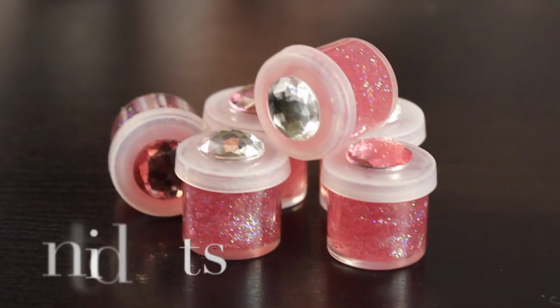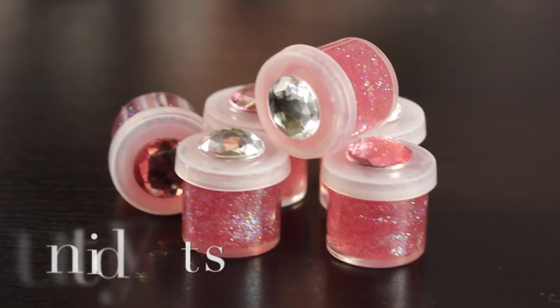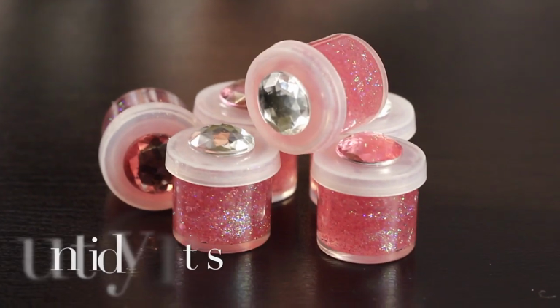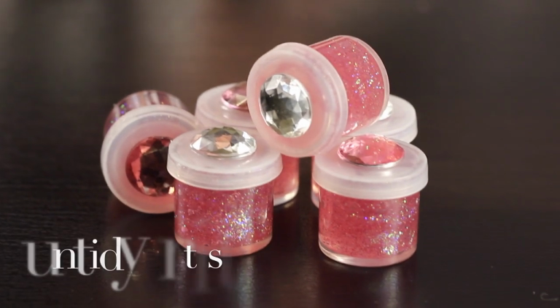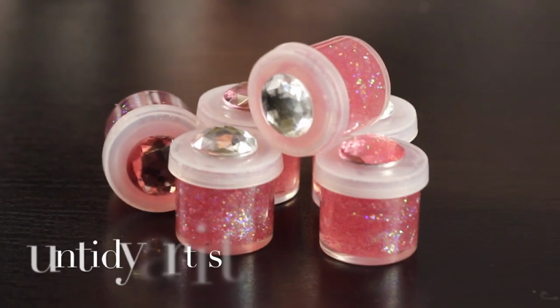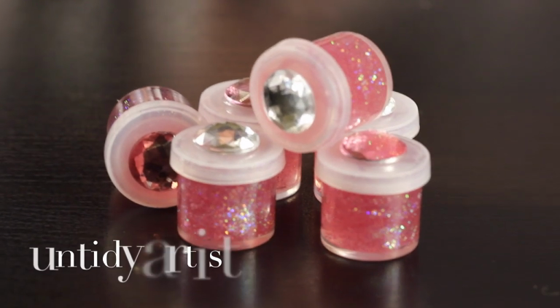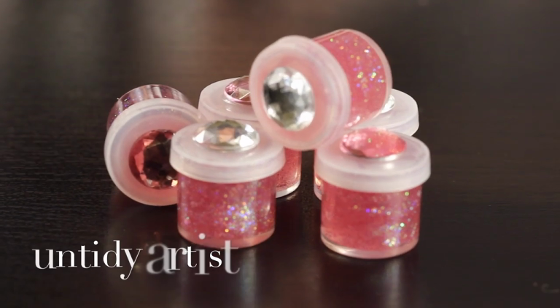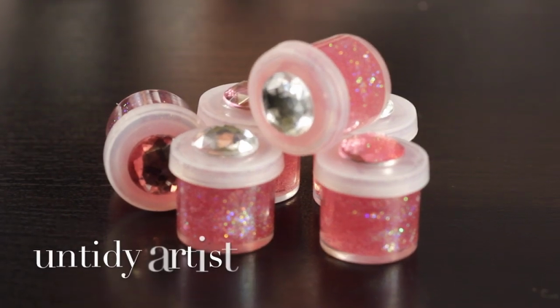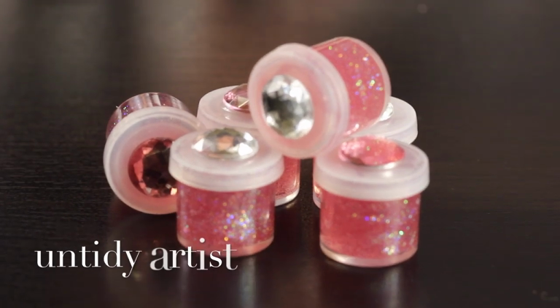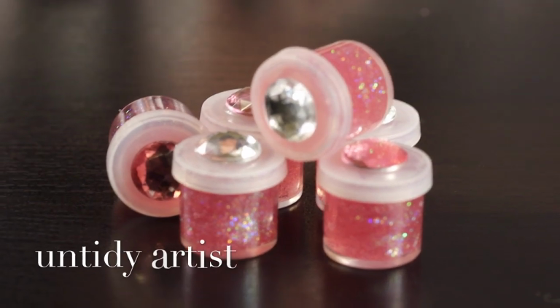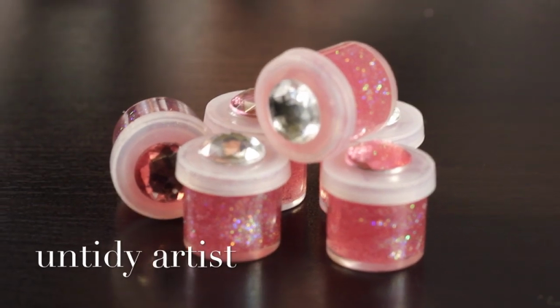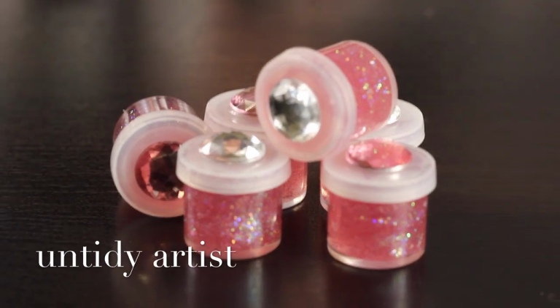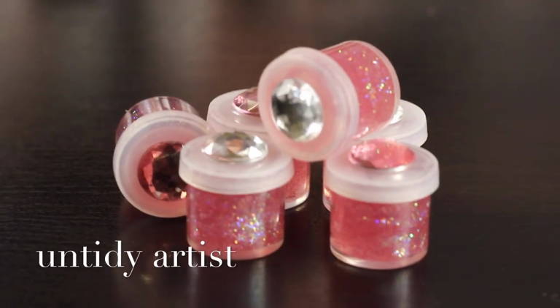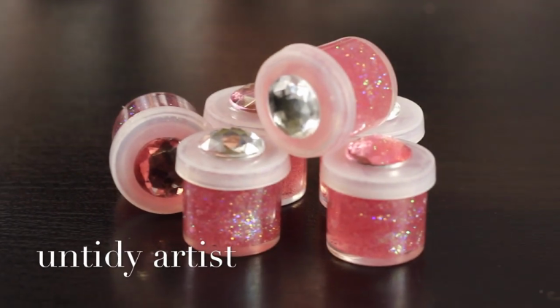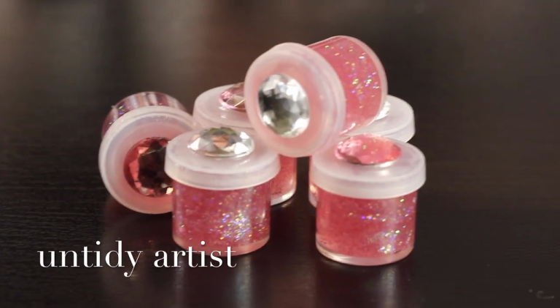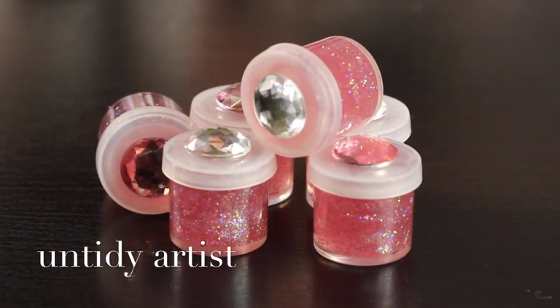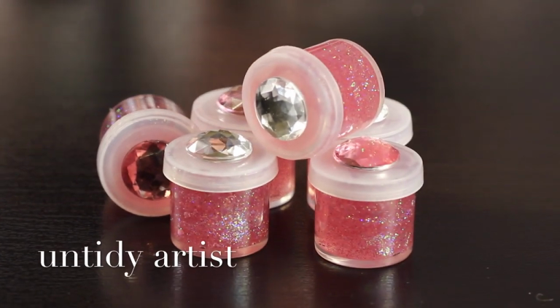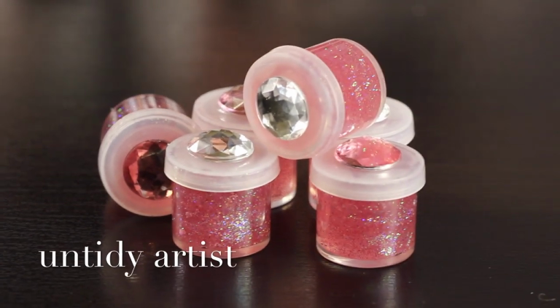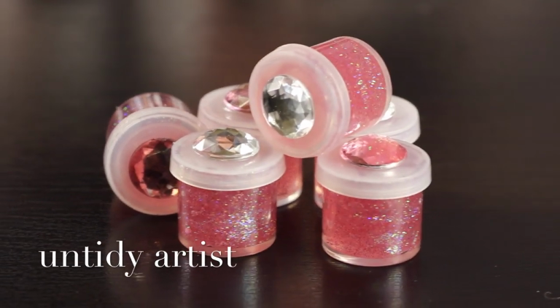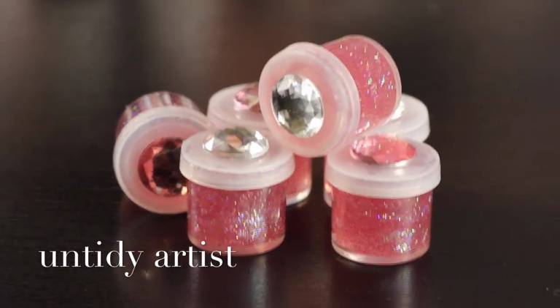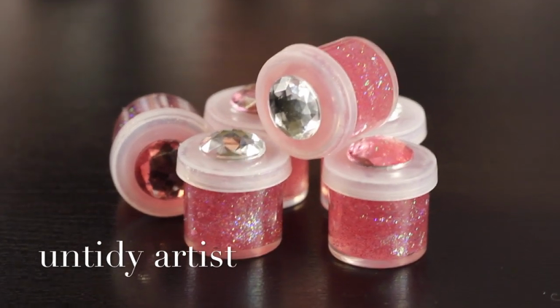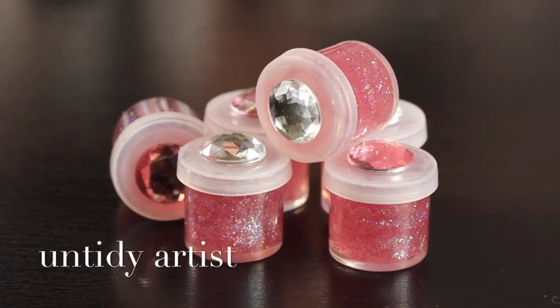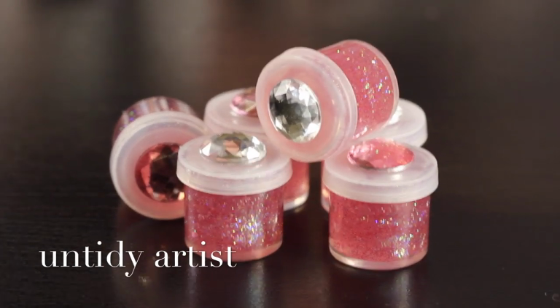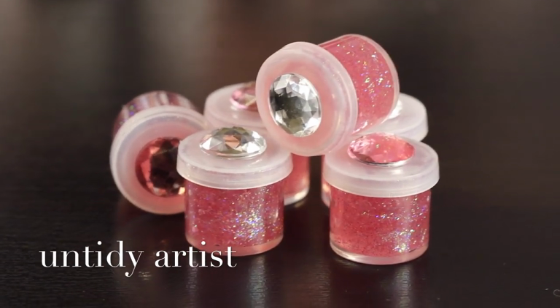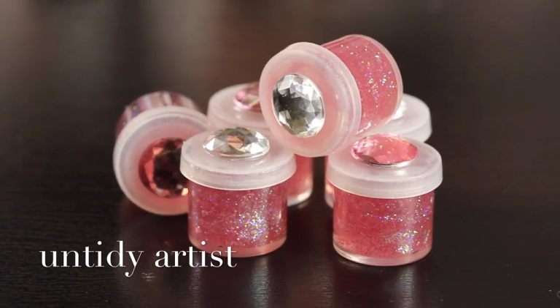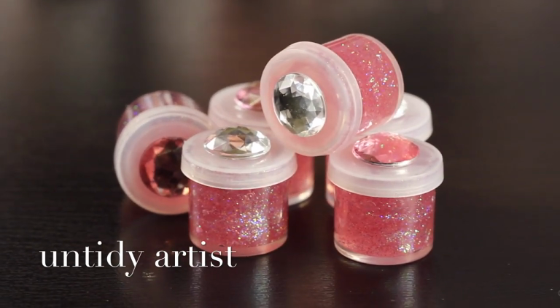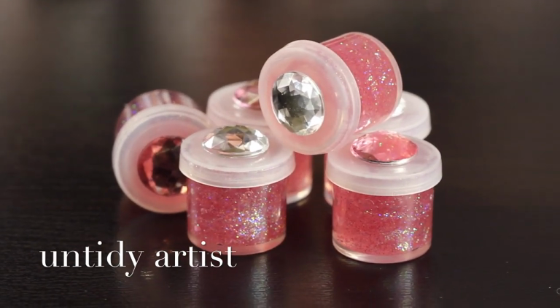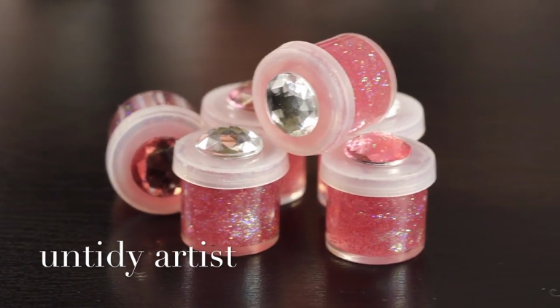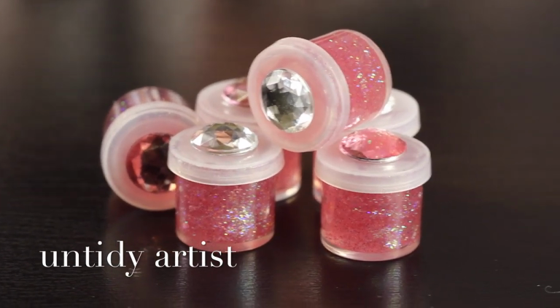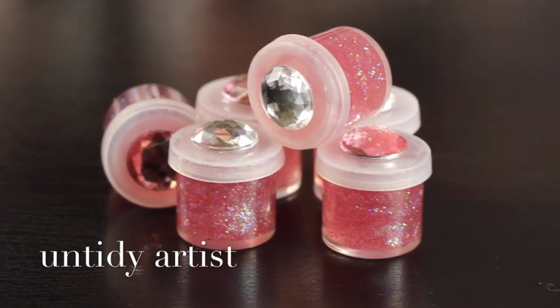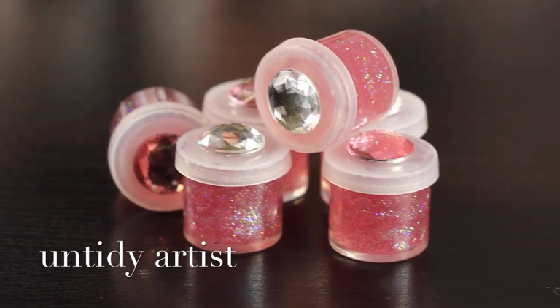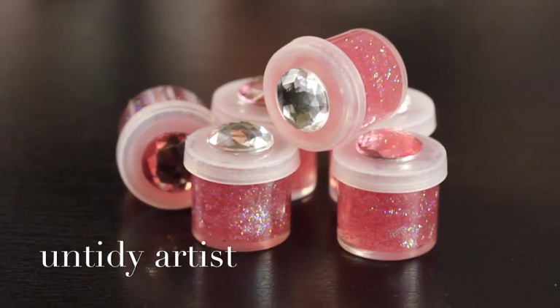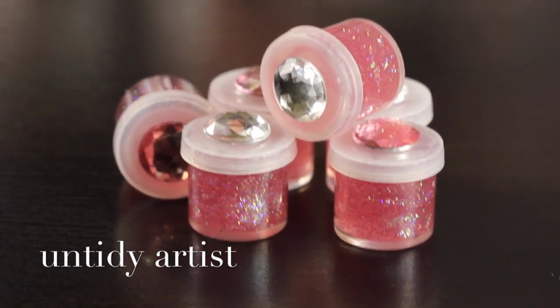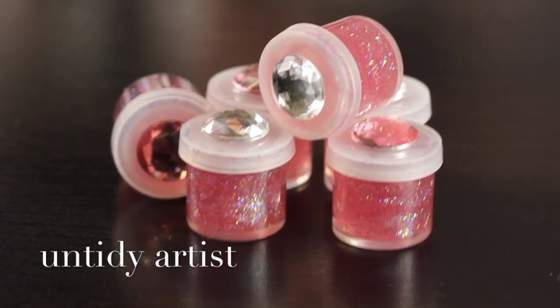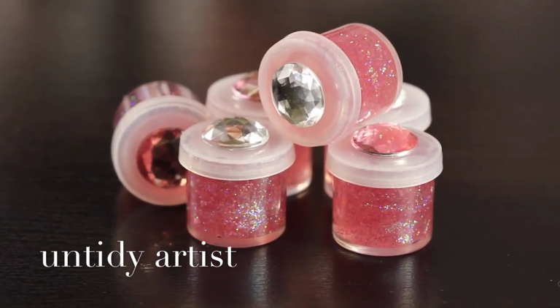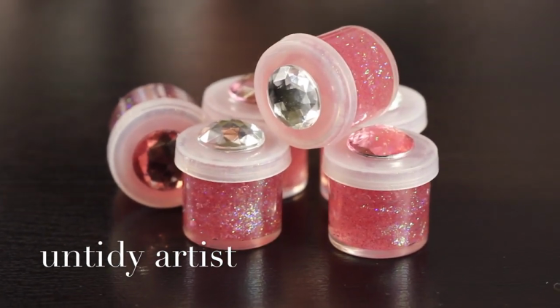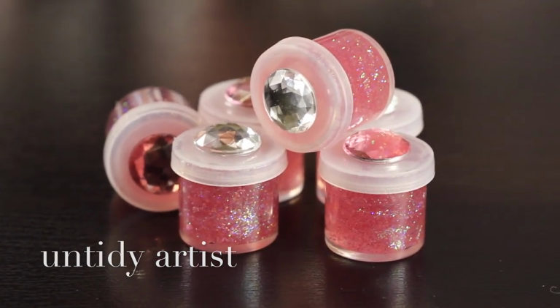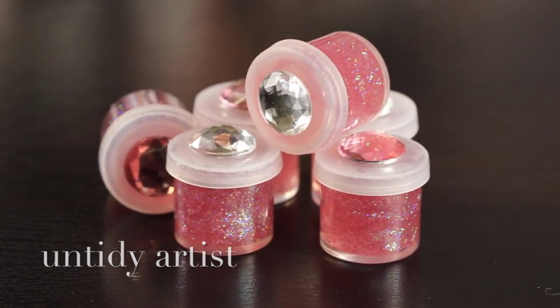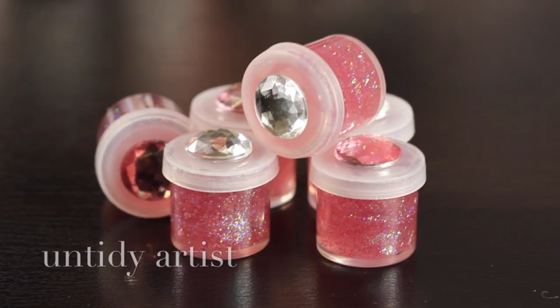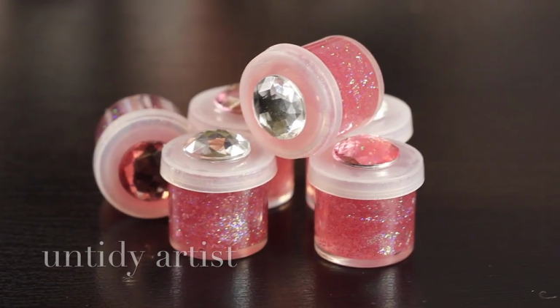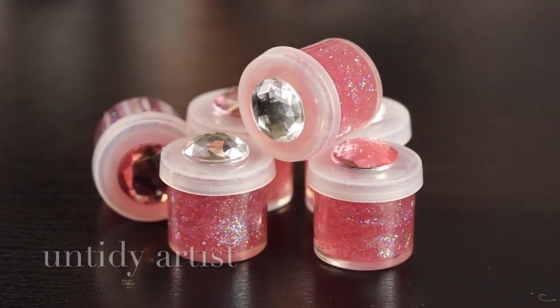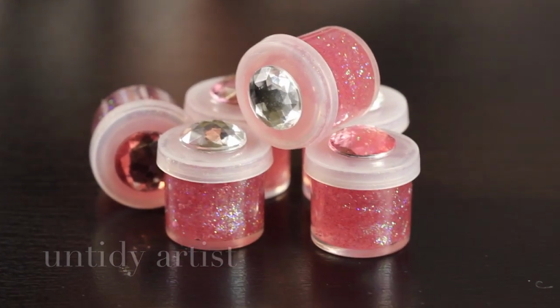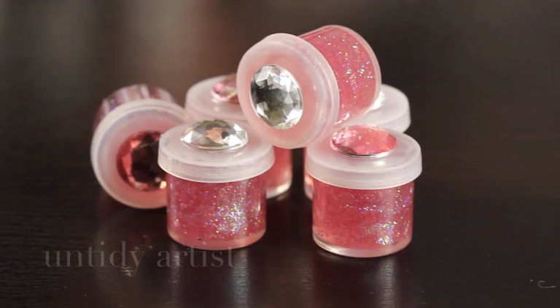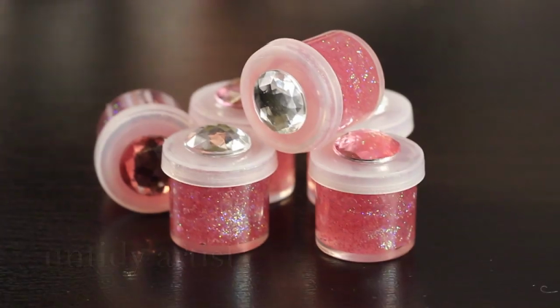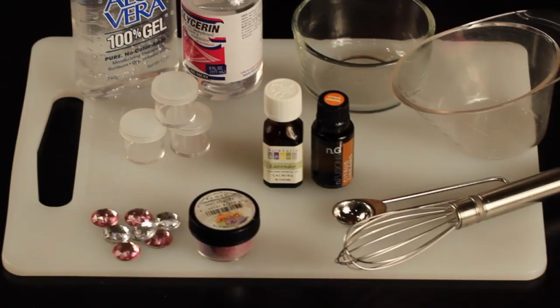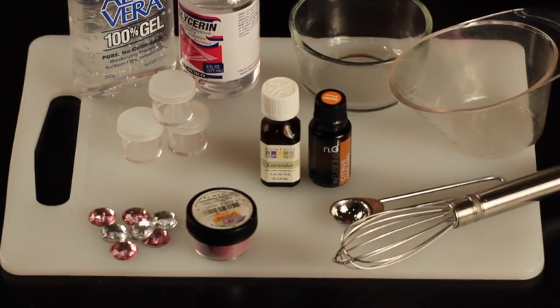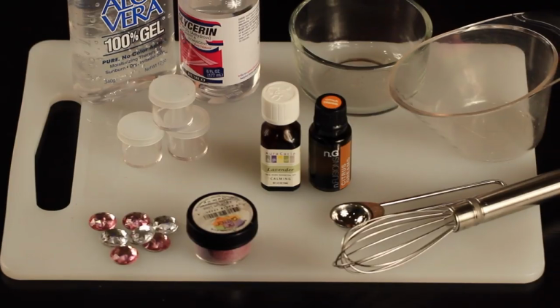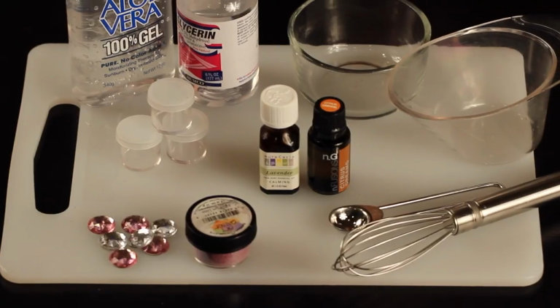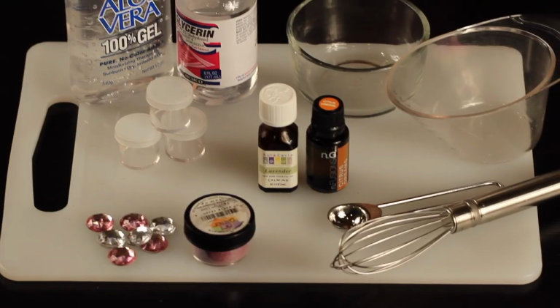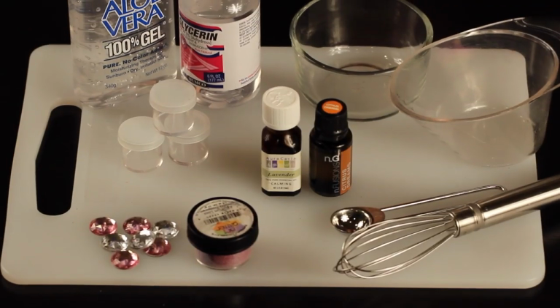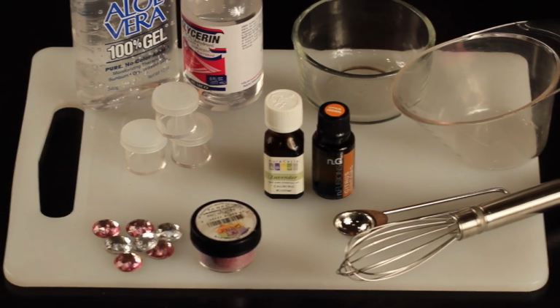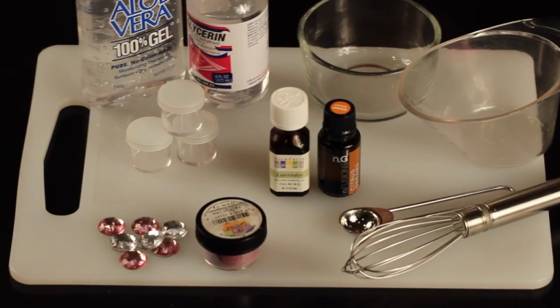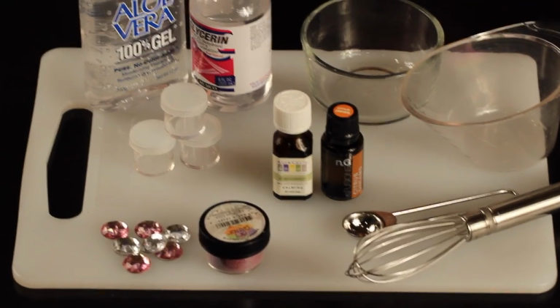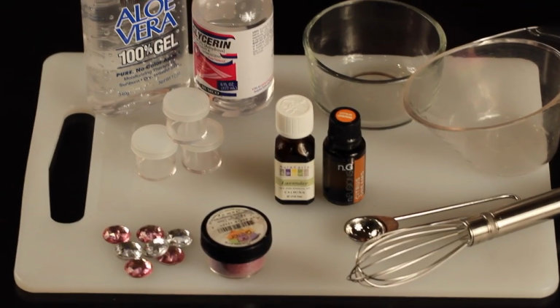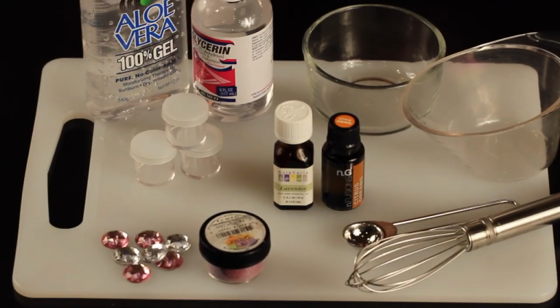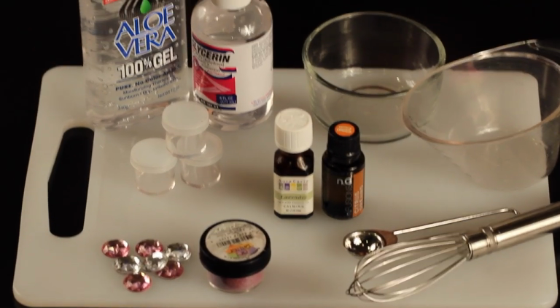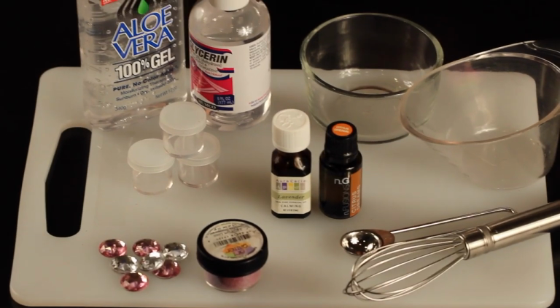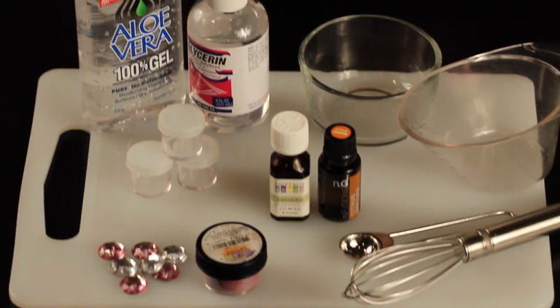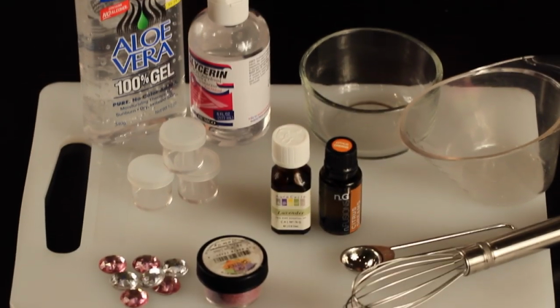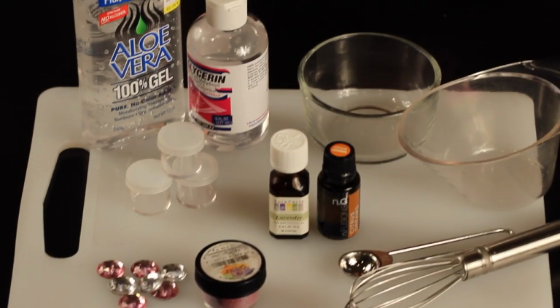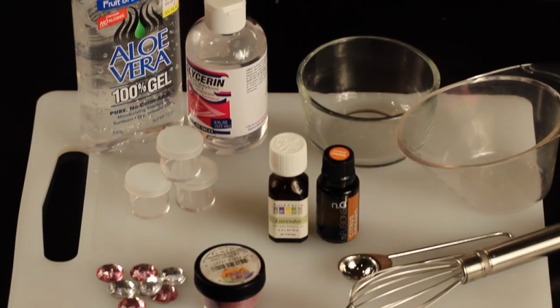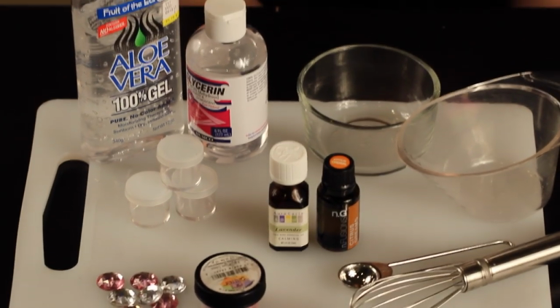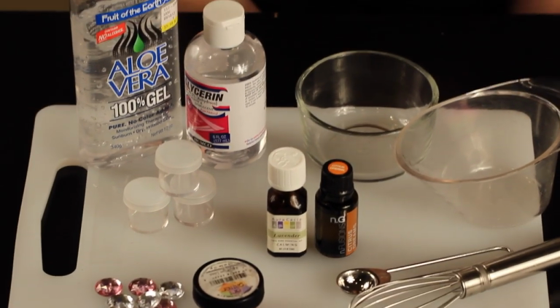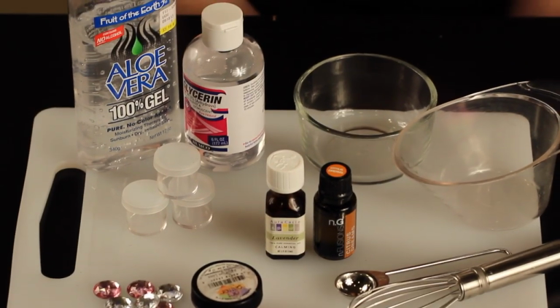Hi and welcome to the Untidy Artist. Today I'm making Fairy Glitter Gel. Let's take a look at our supplies.